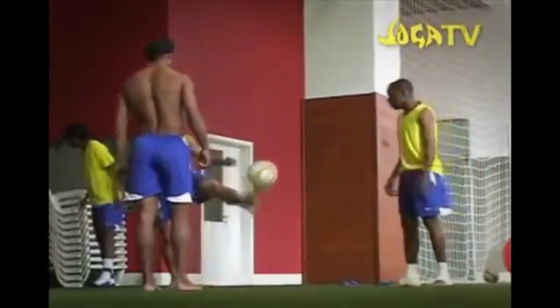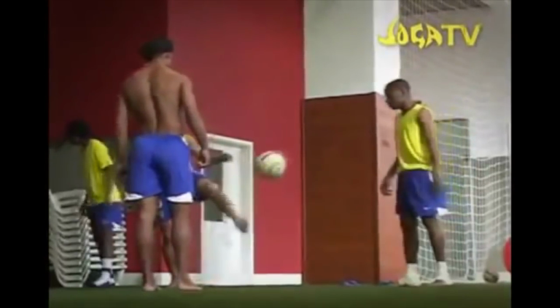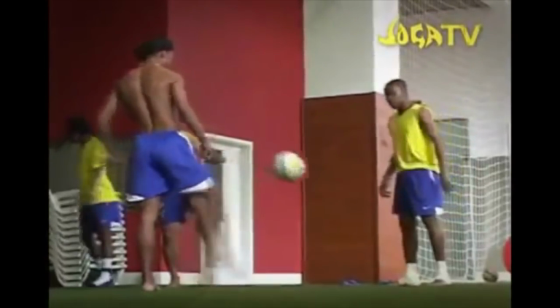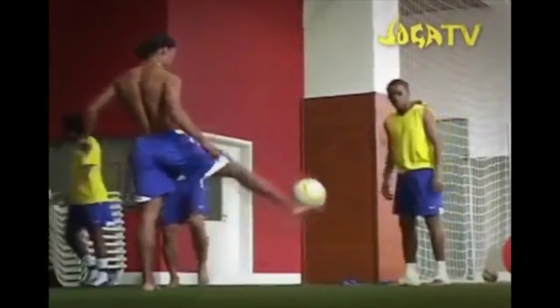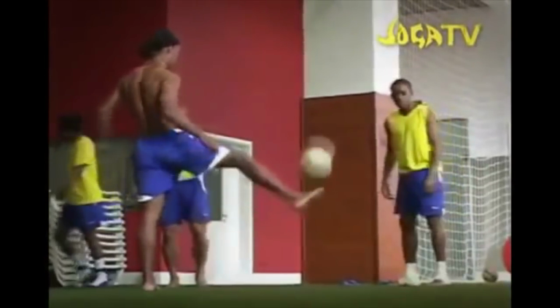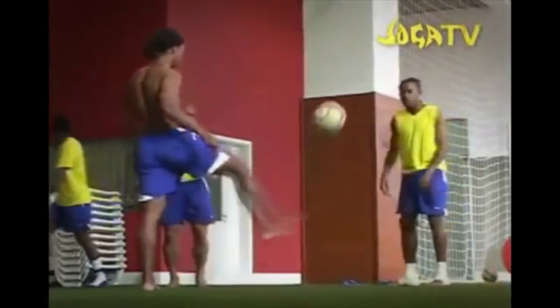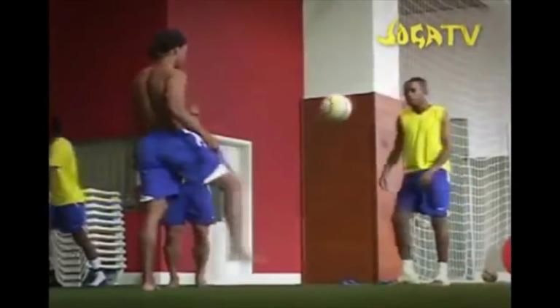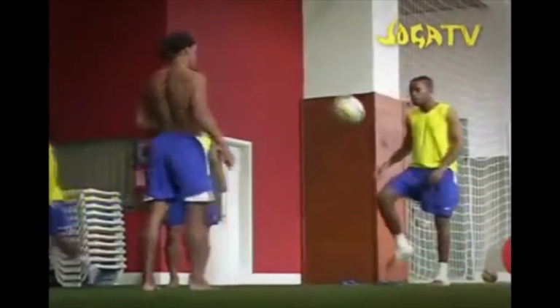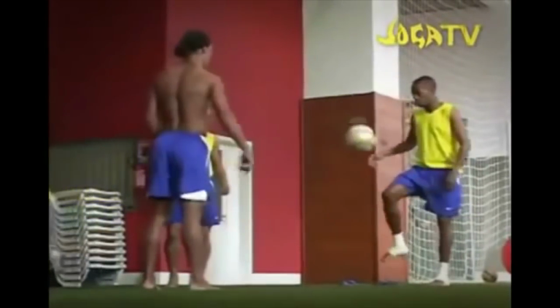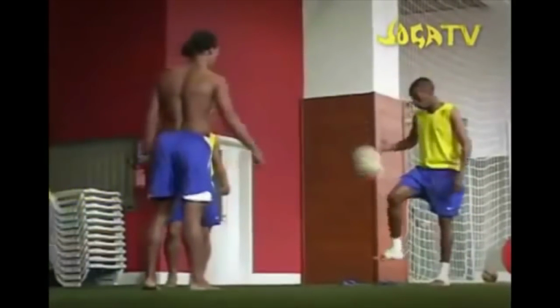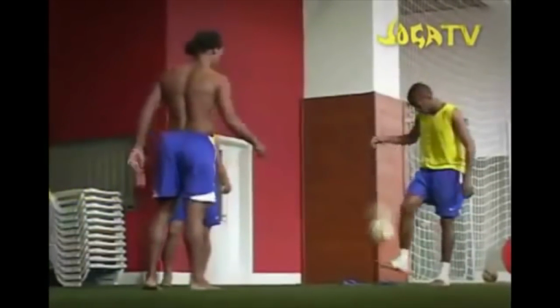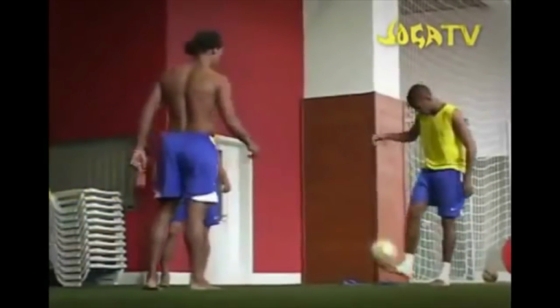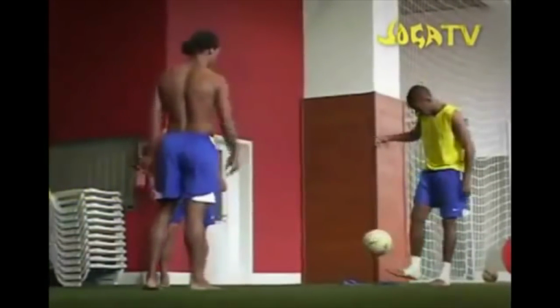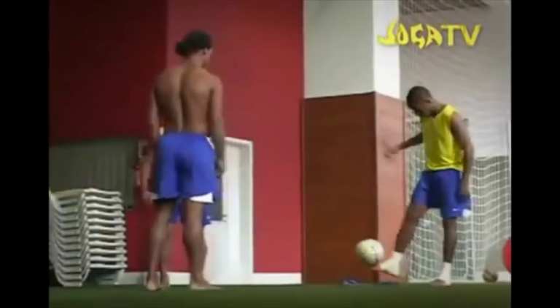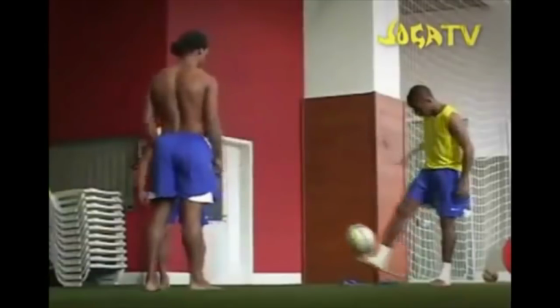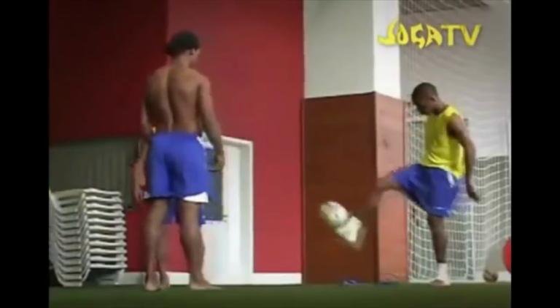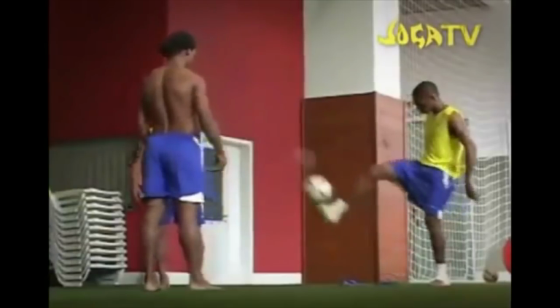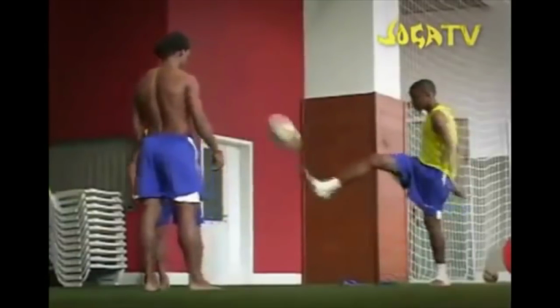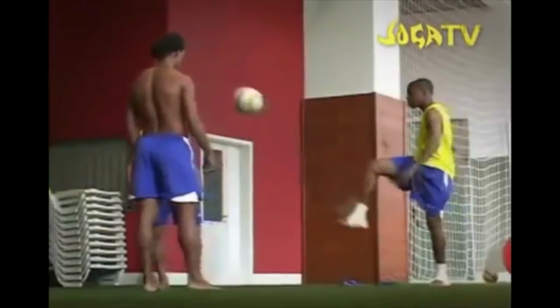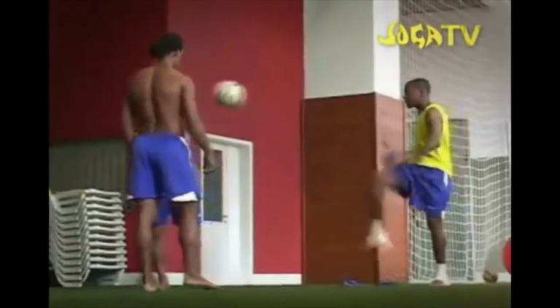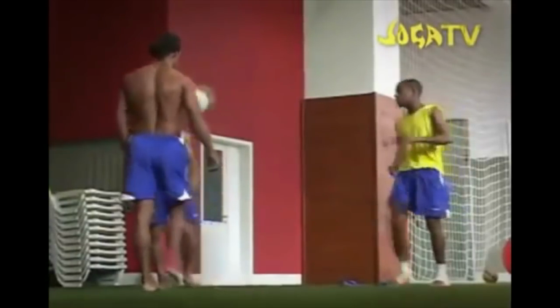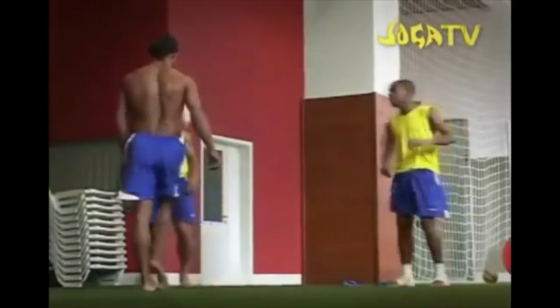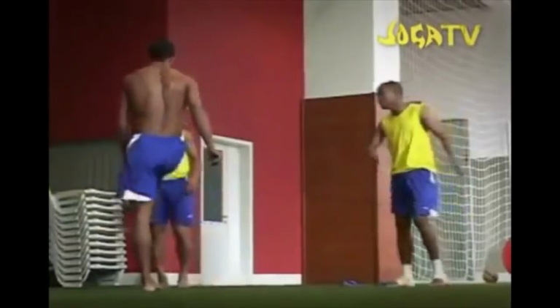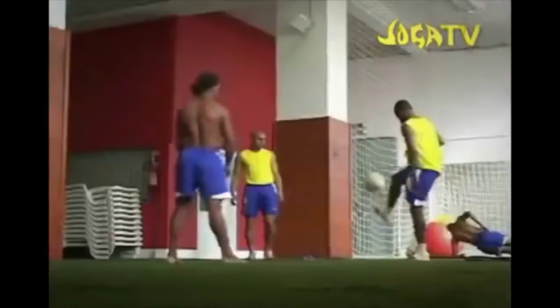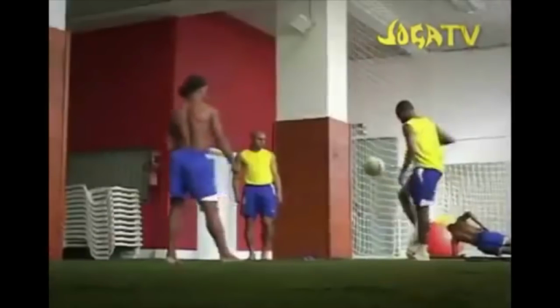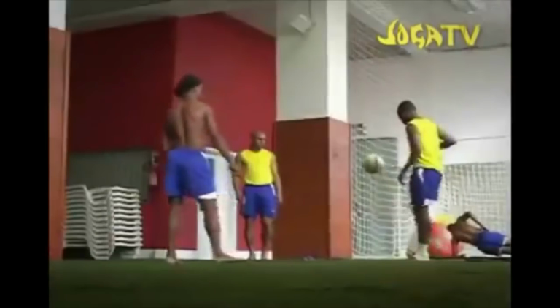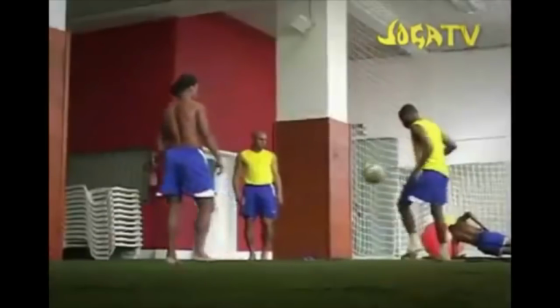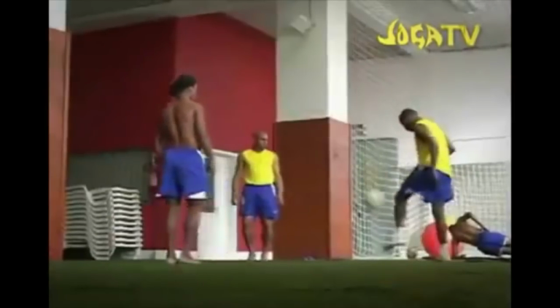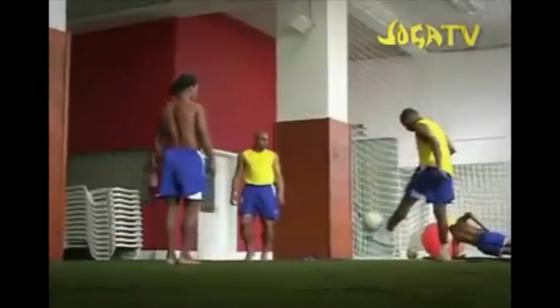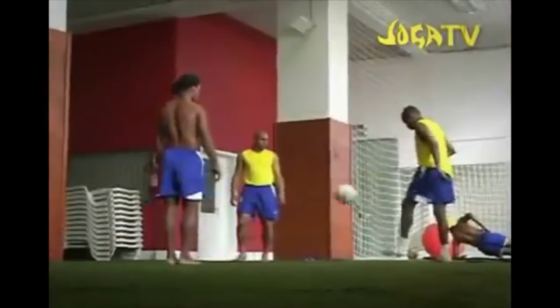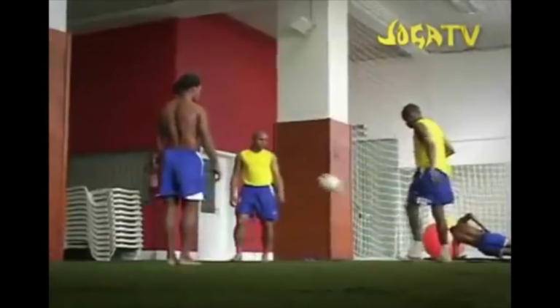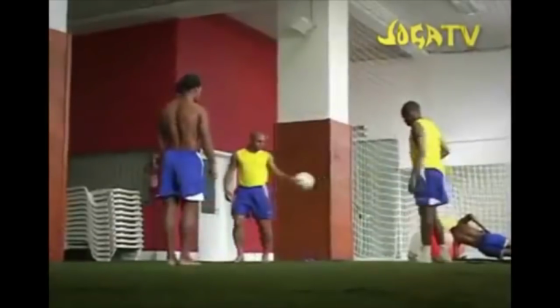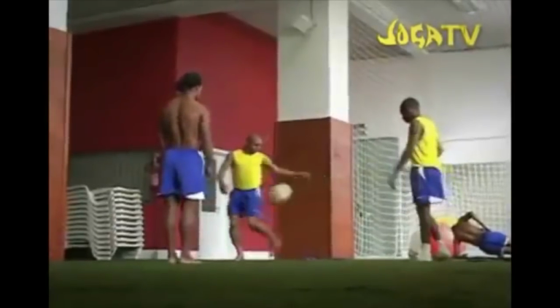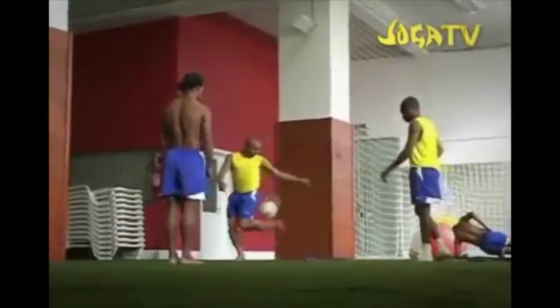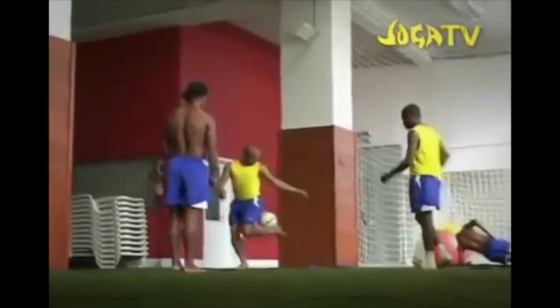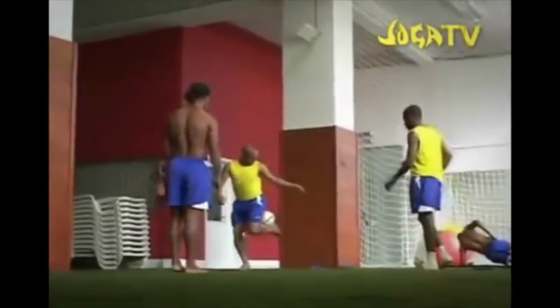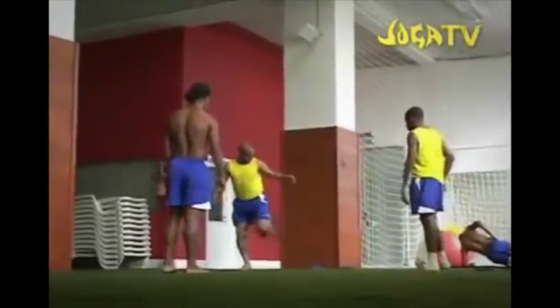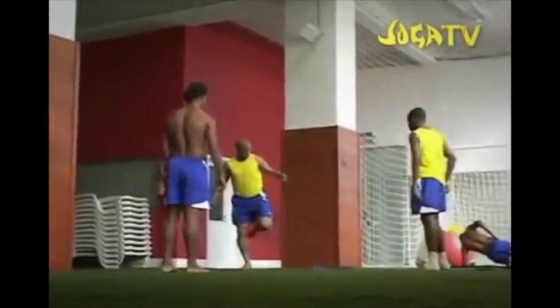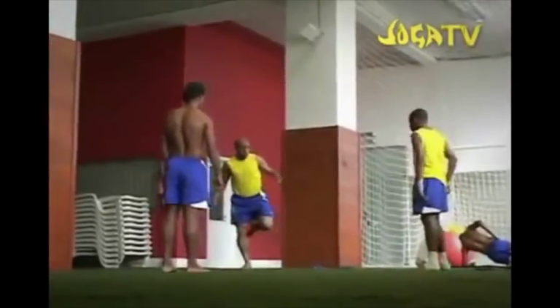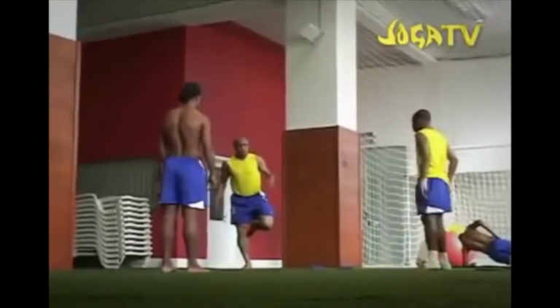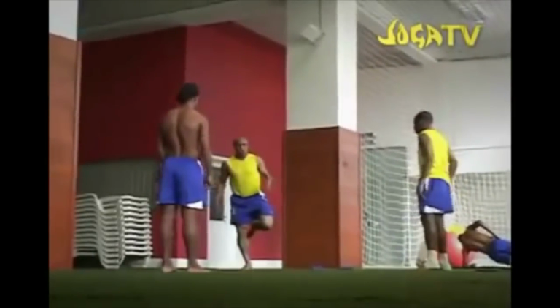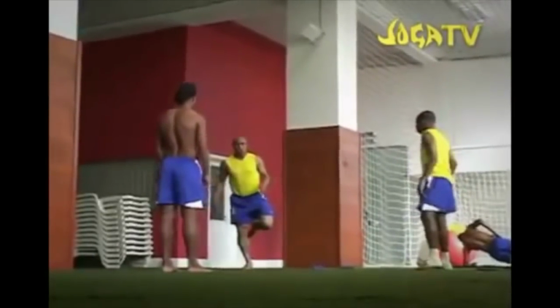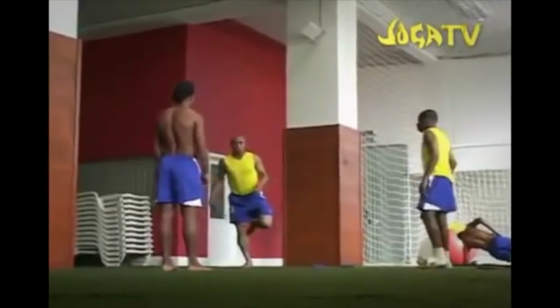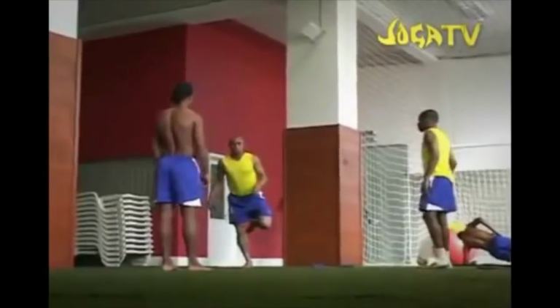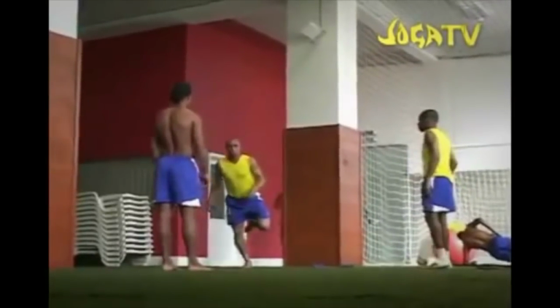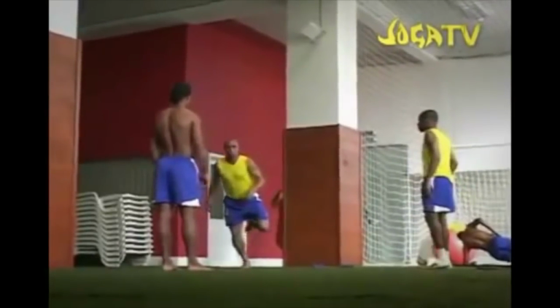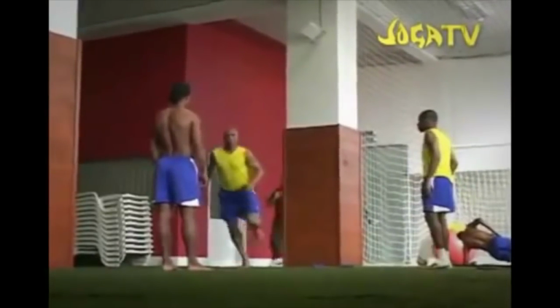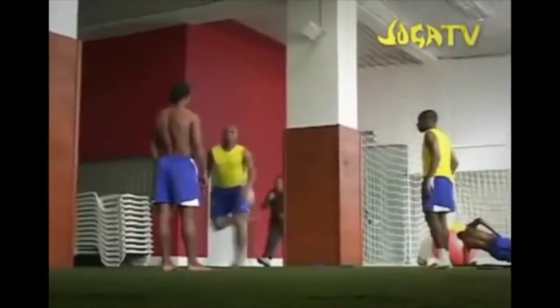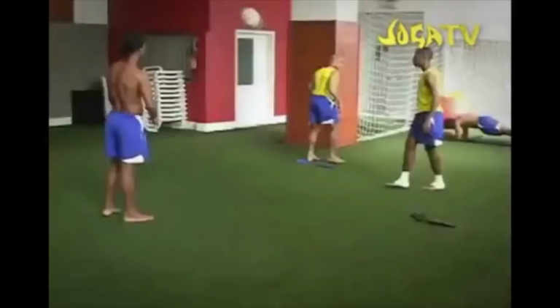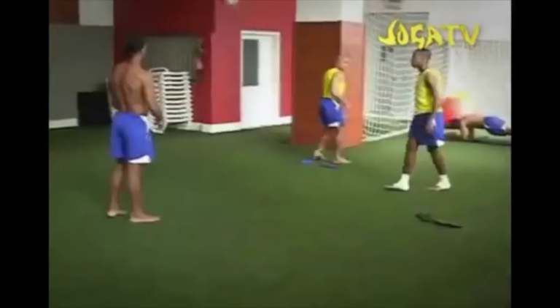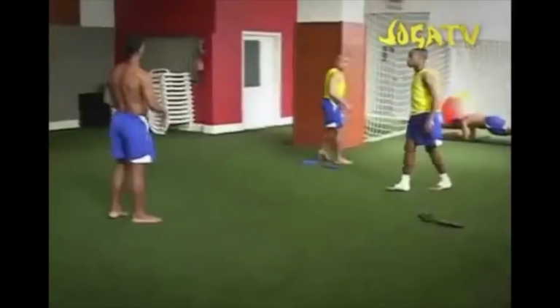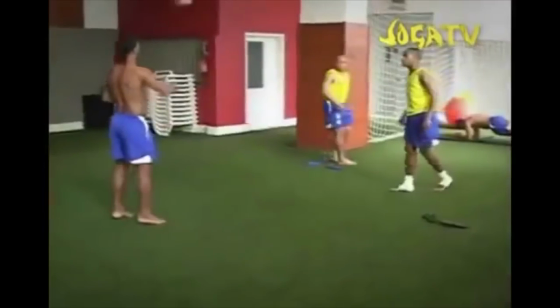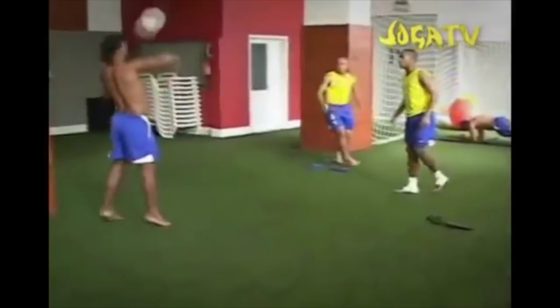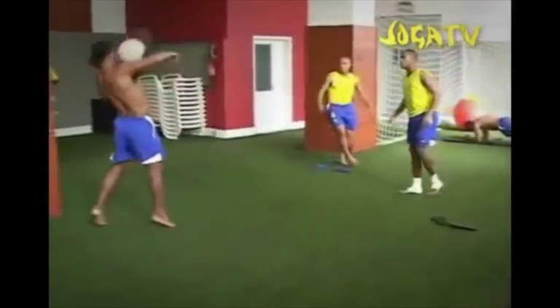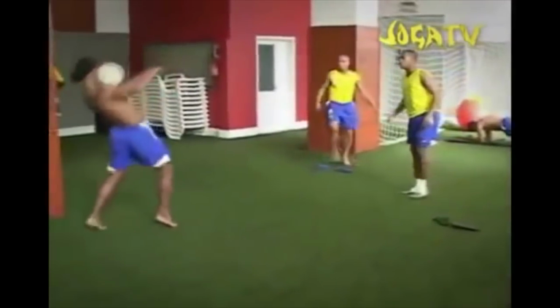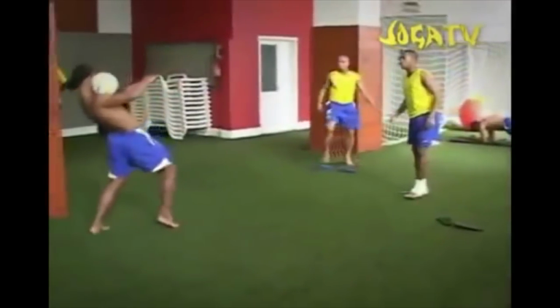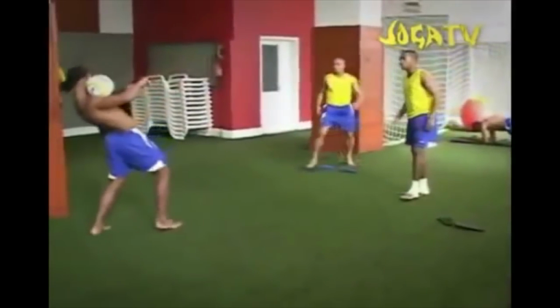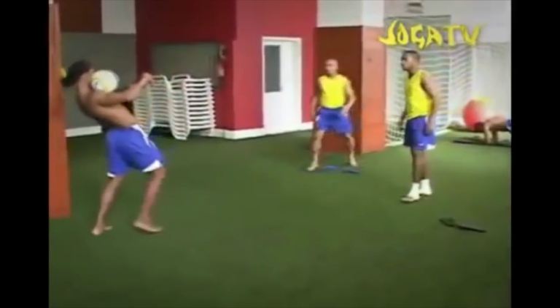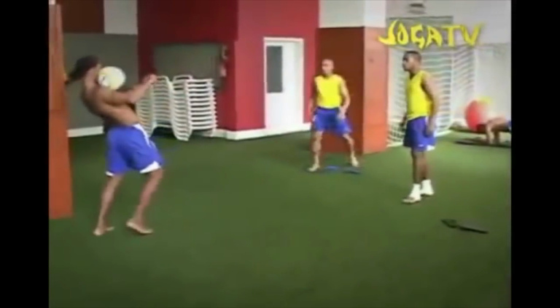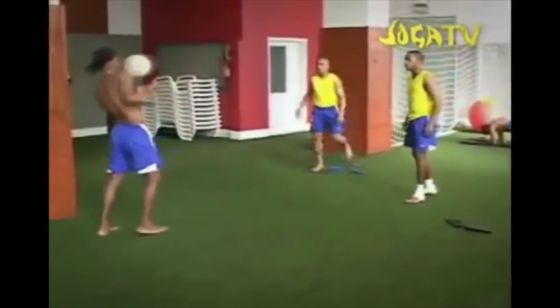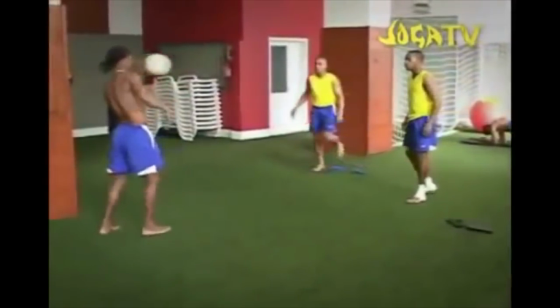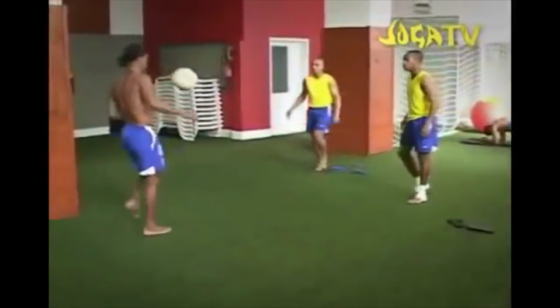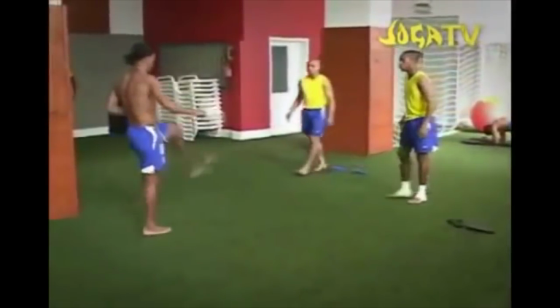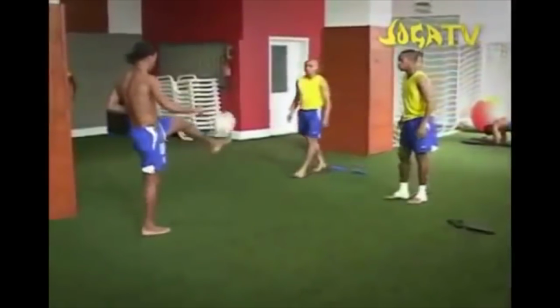Alright guys, time to get your Jogo Bonito on because today we are going to be talking about juggling, a skill that nobody's better at than the Brazilians.